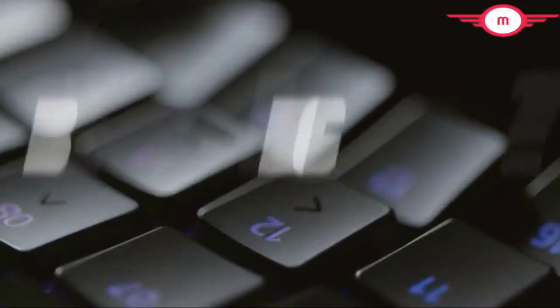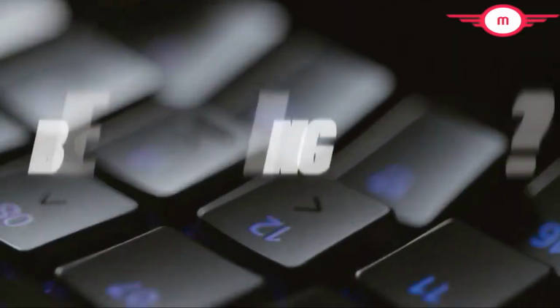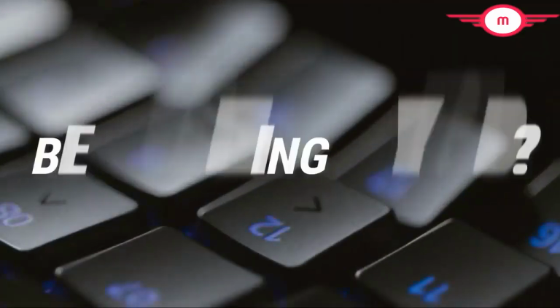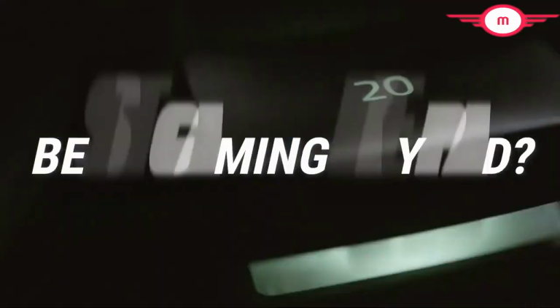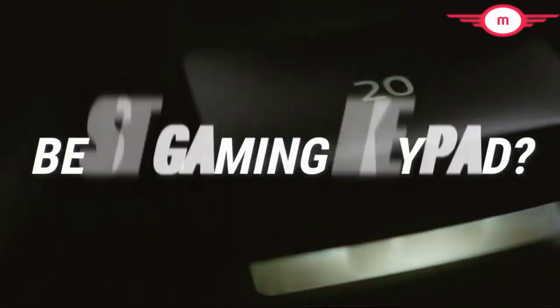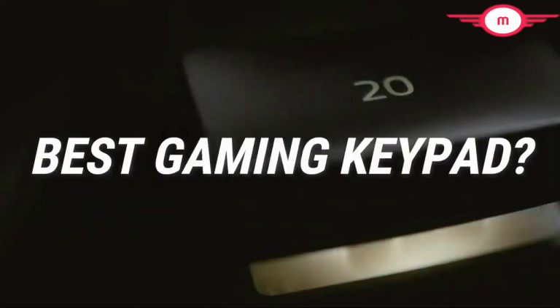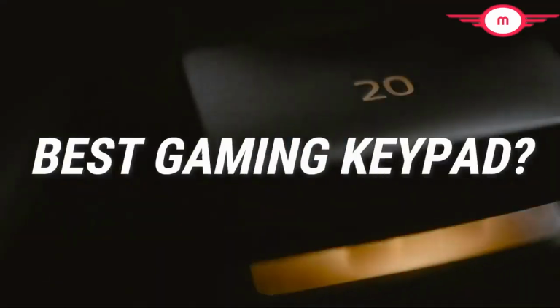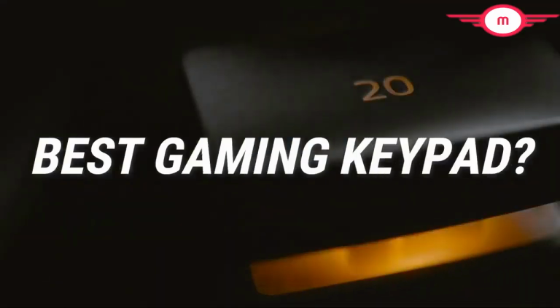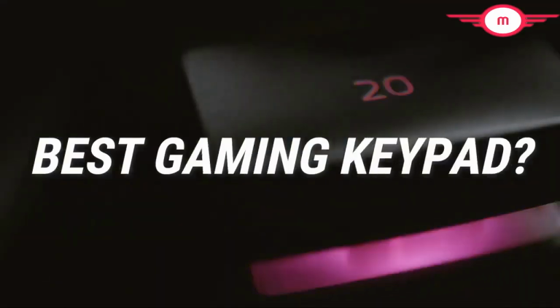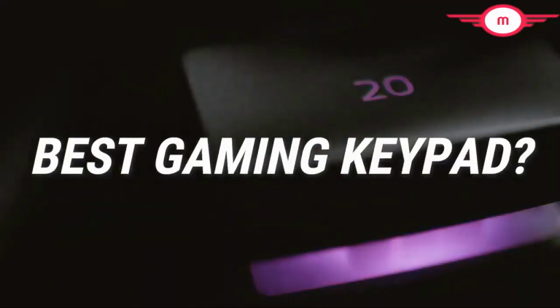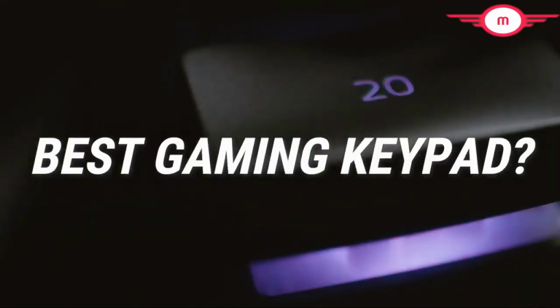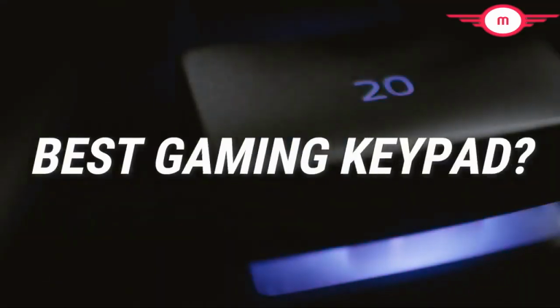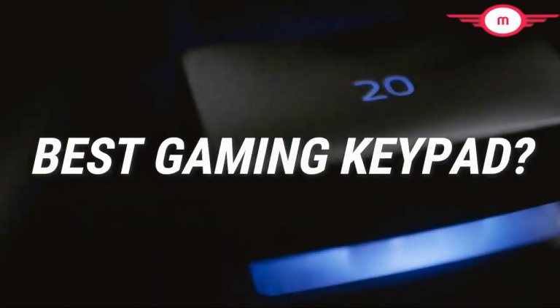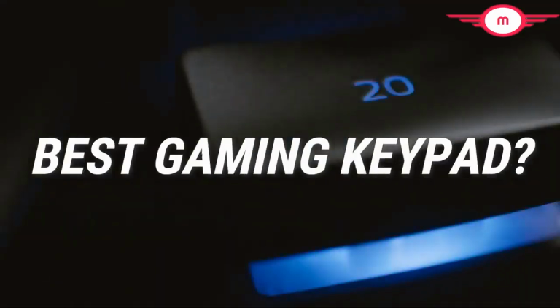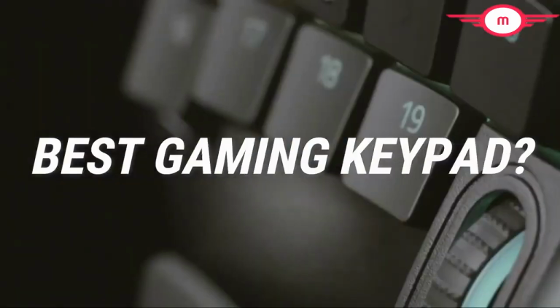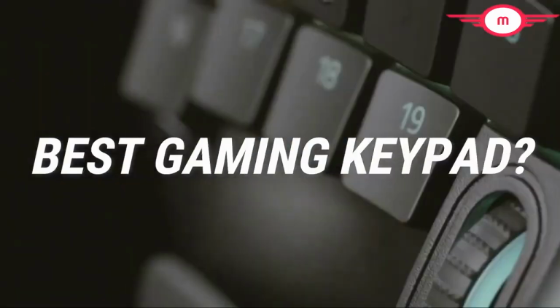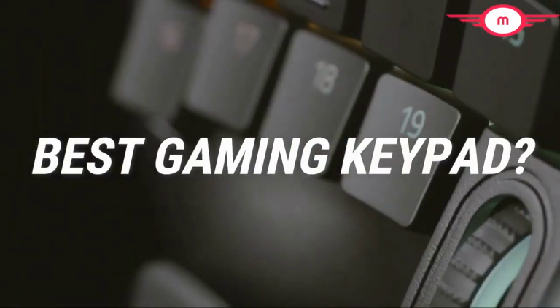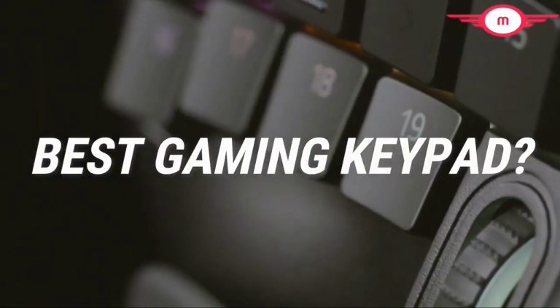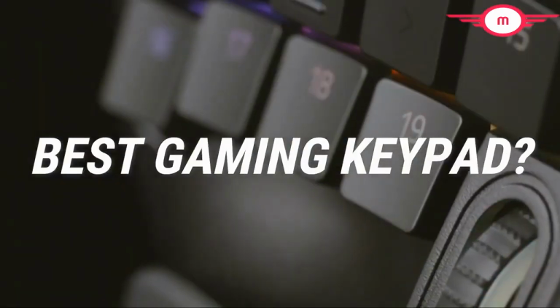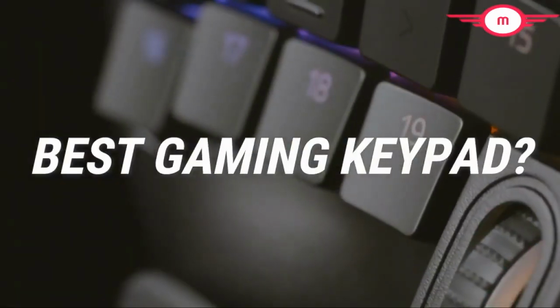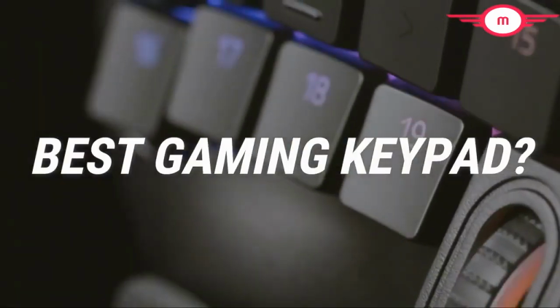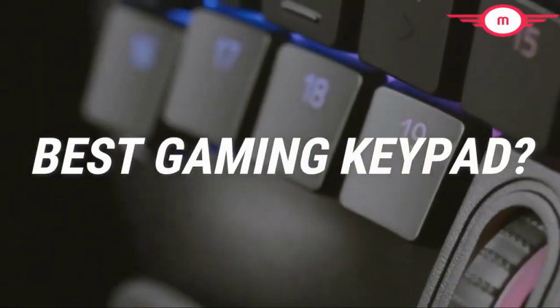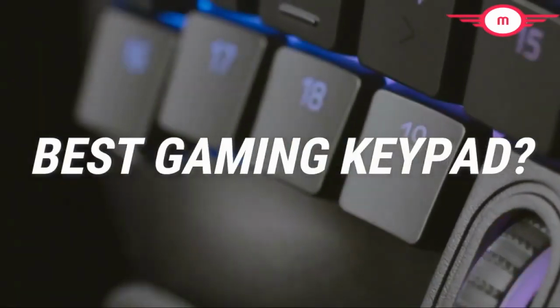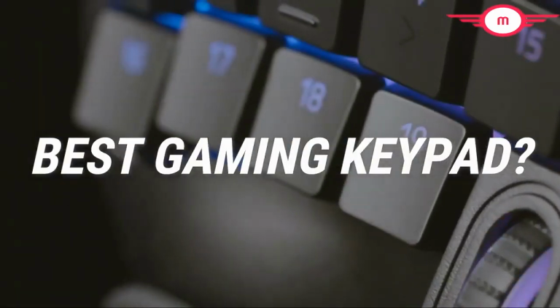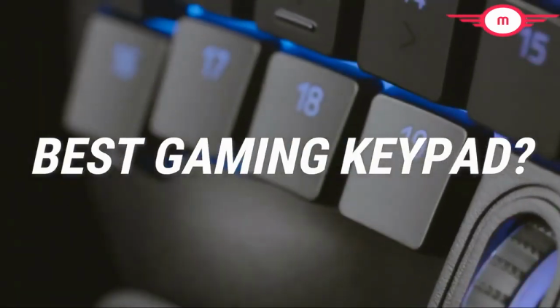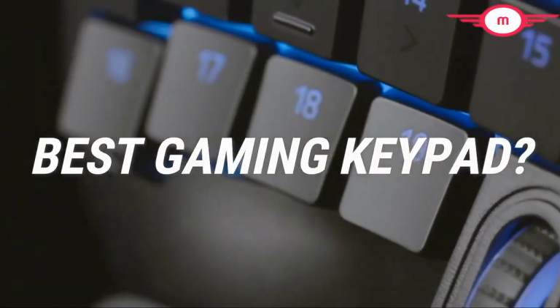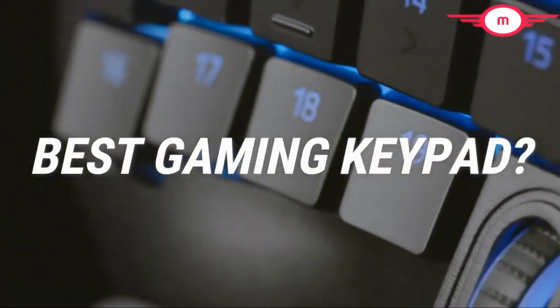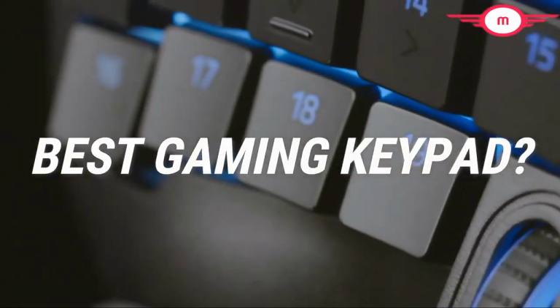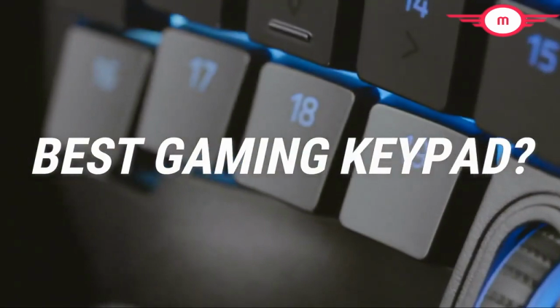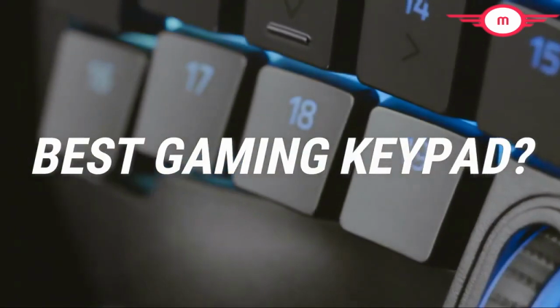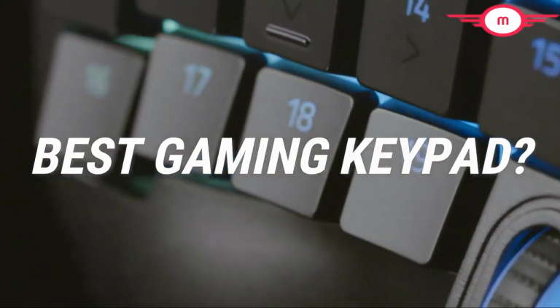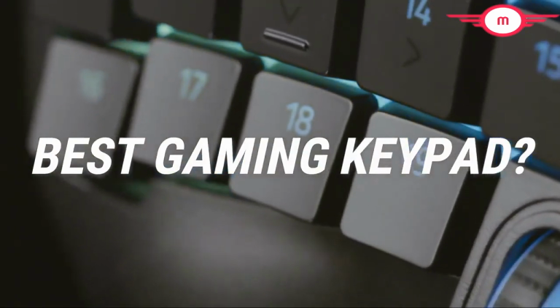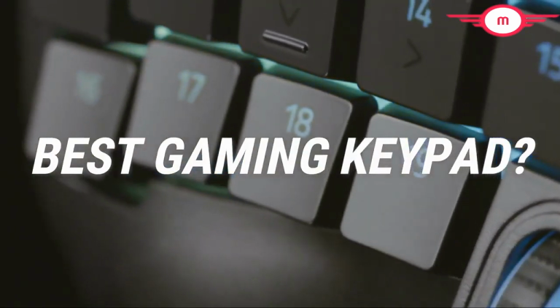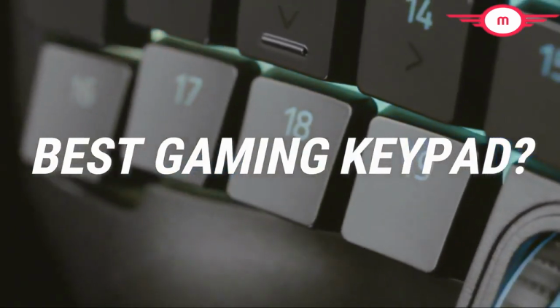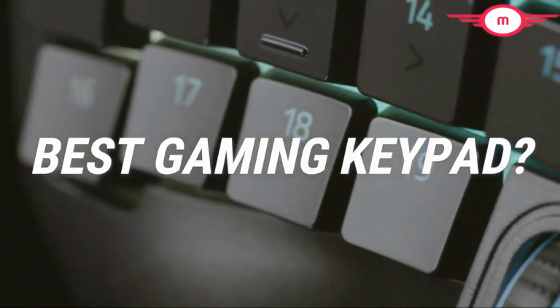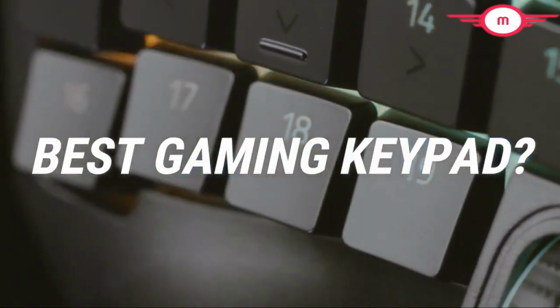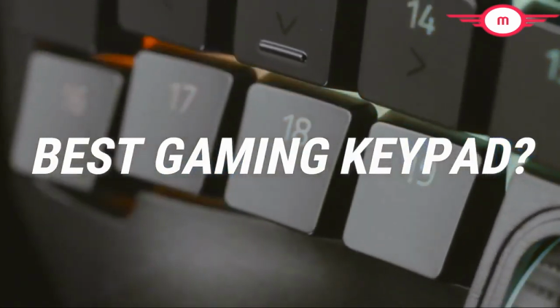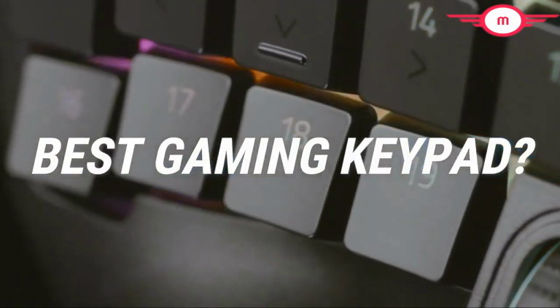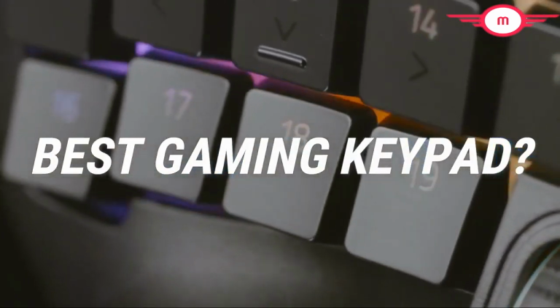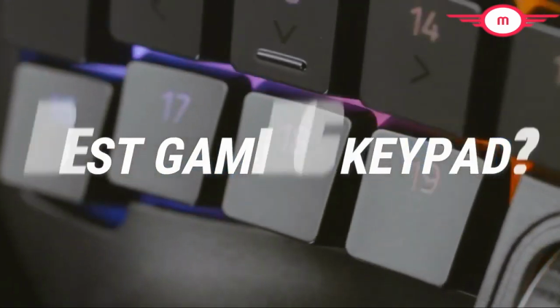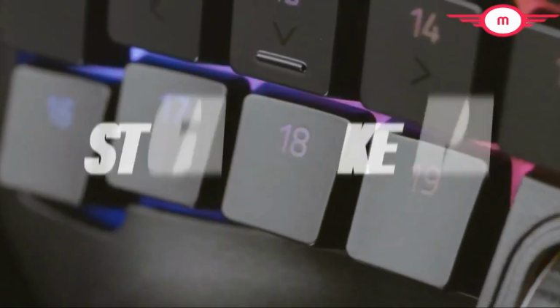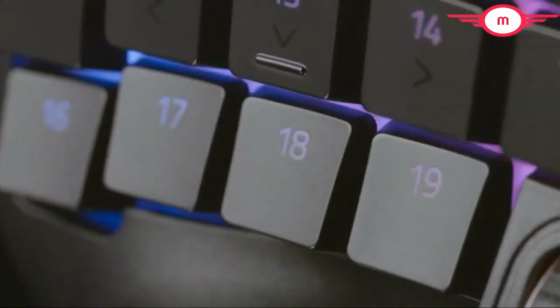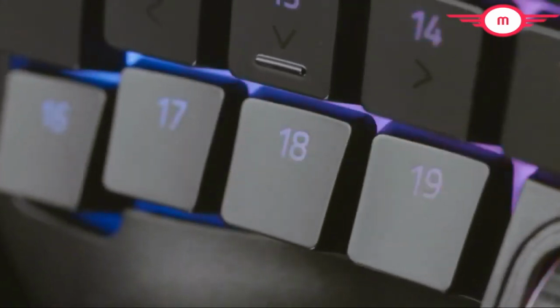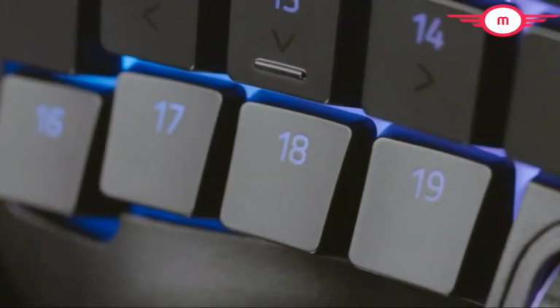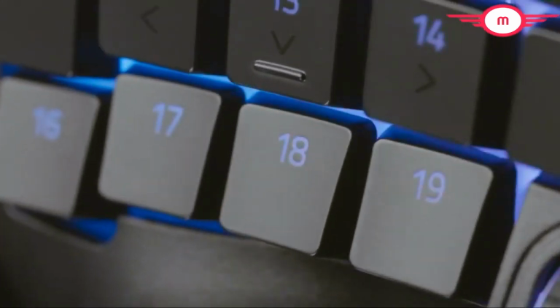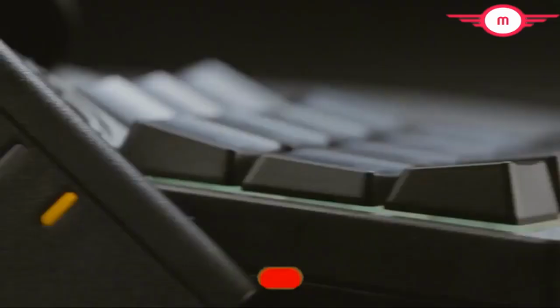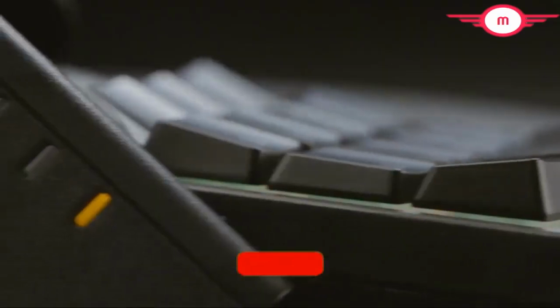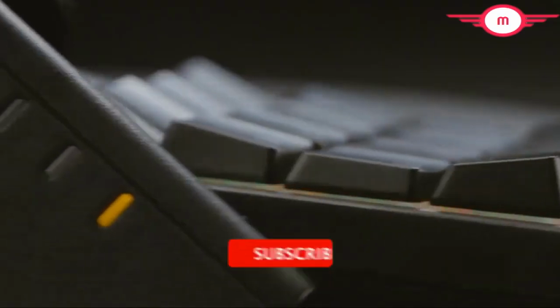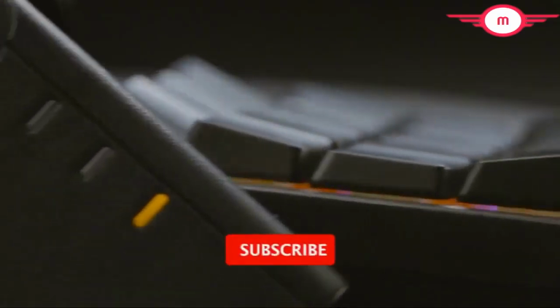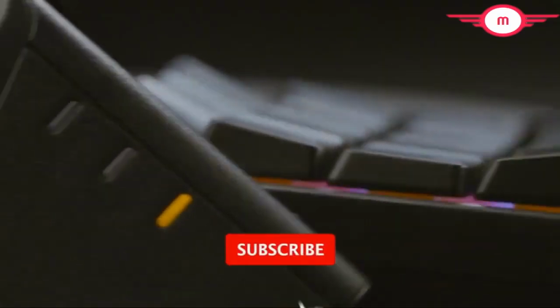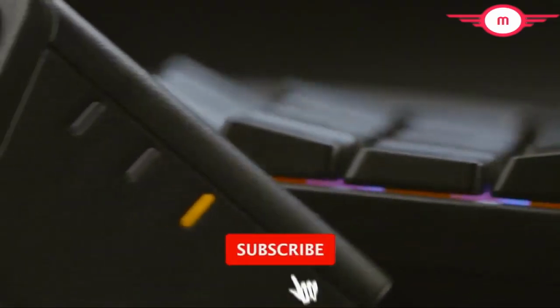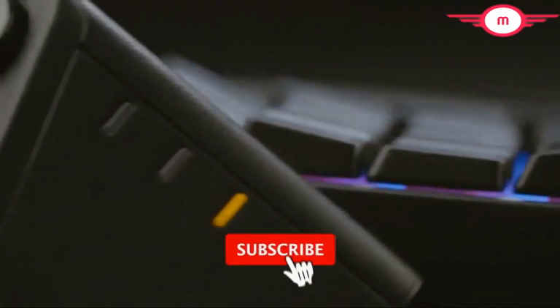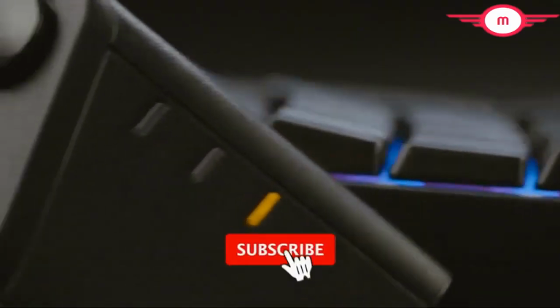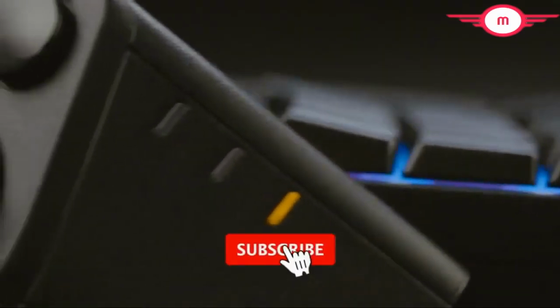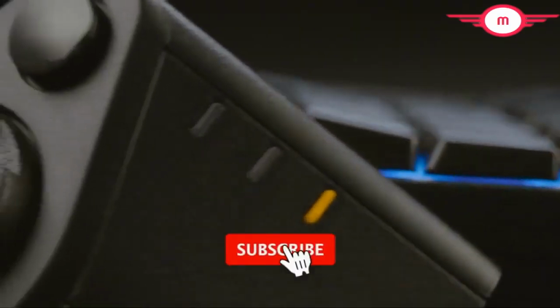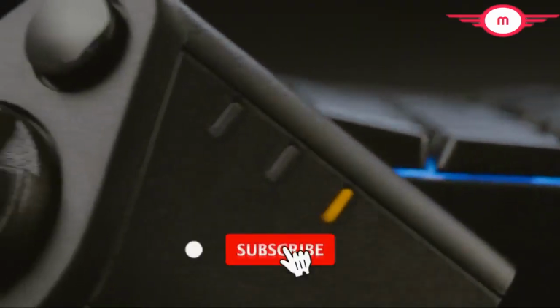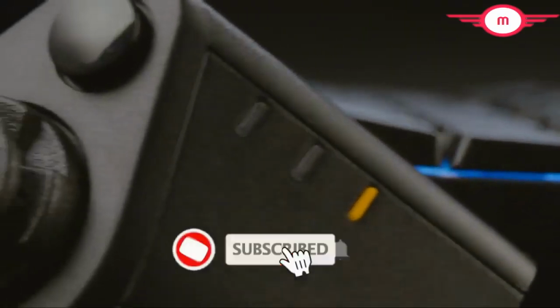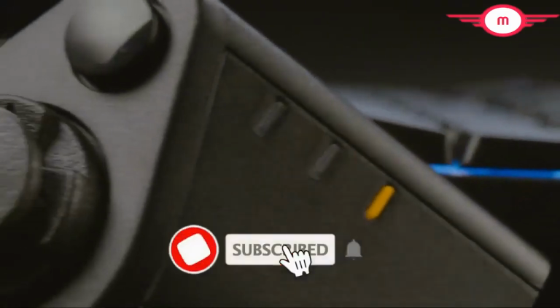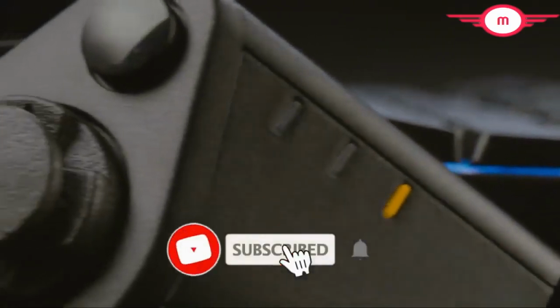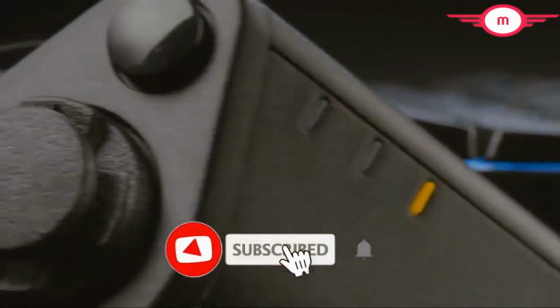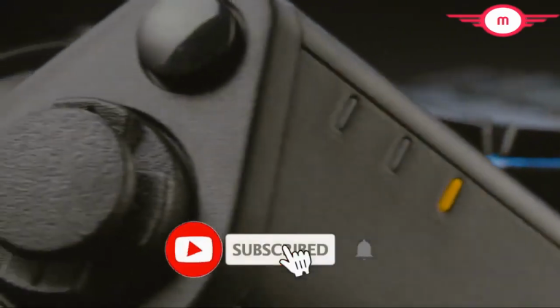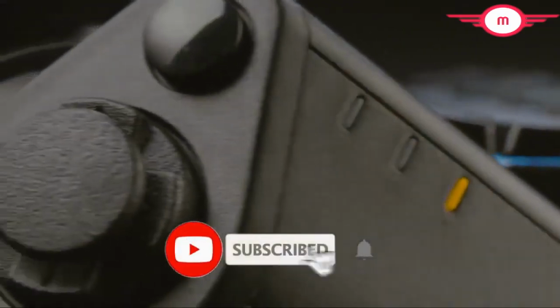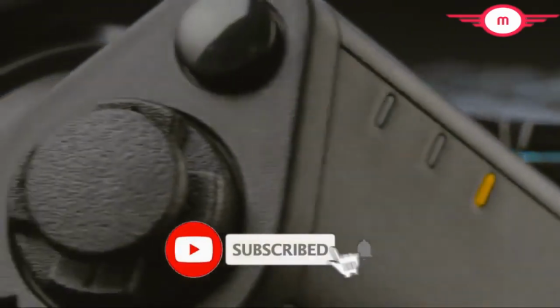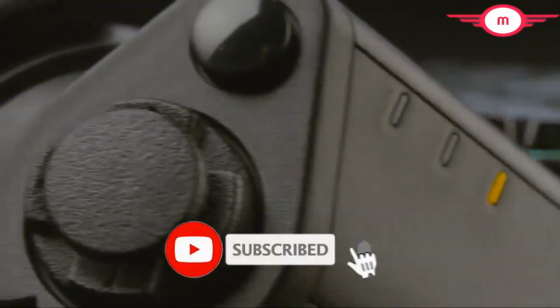Are you looking for the best gaming keypad? In this video, we will break down the top gaming keypads on the market.